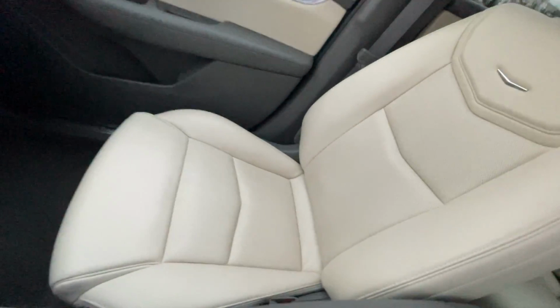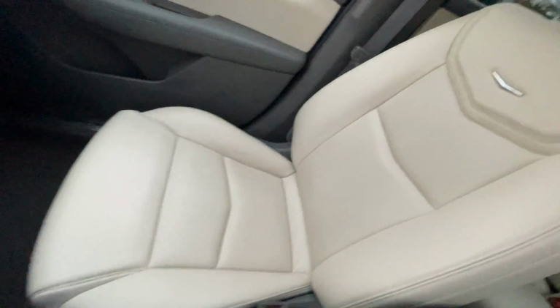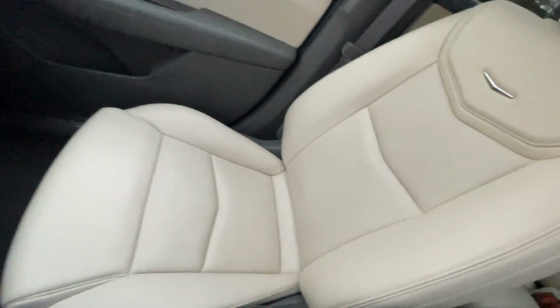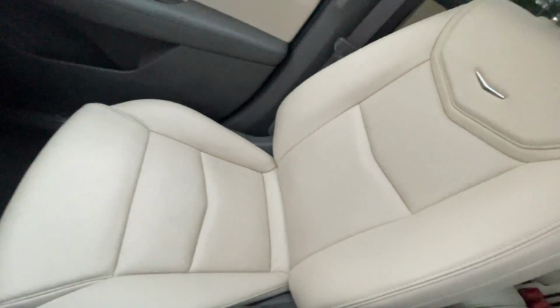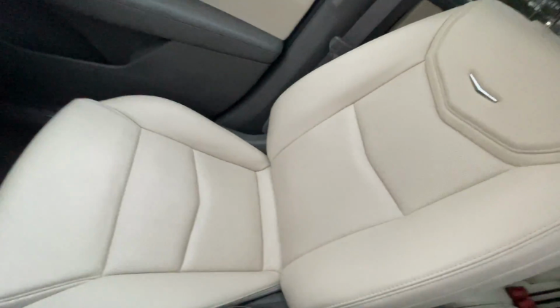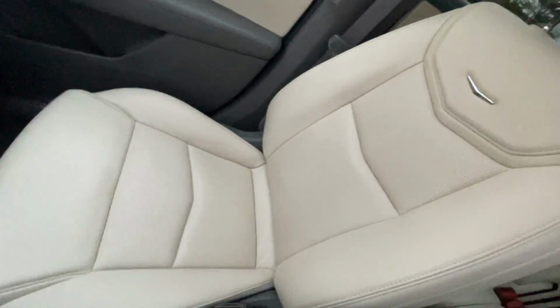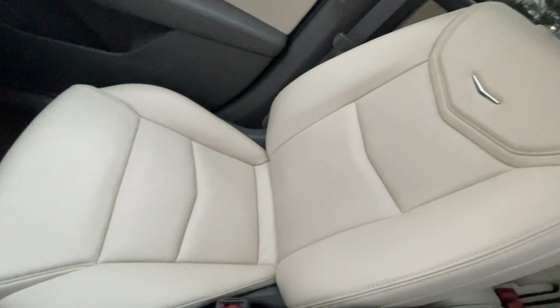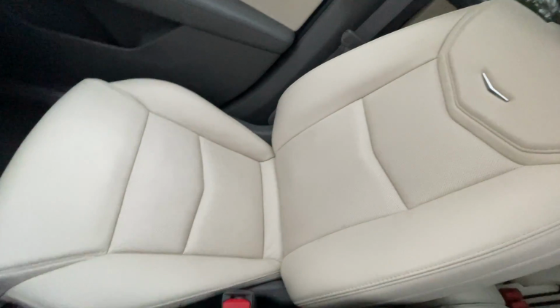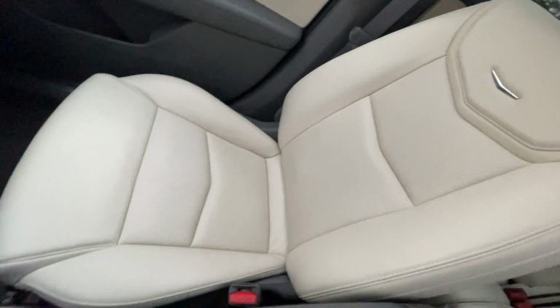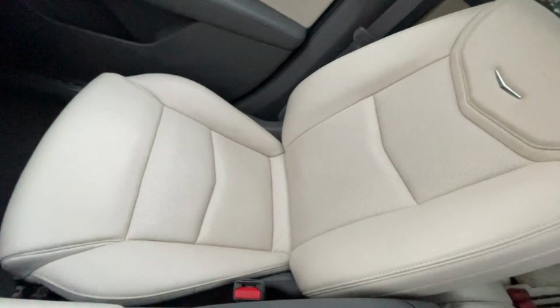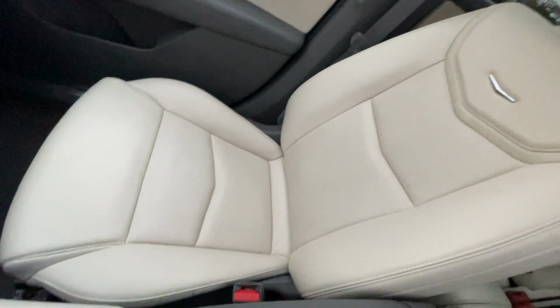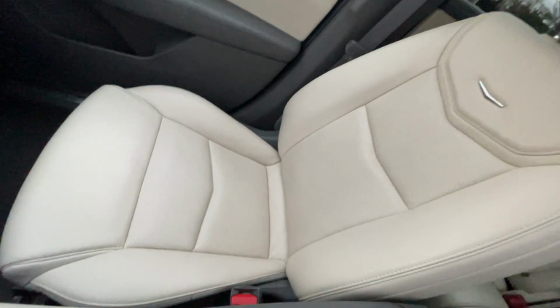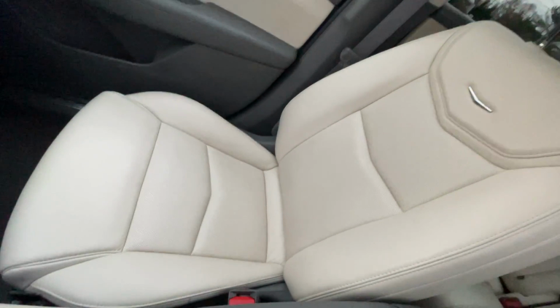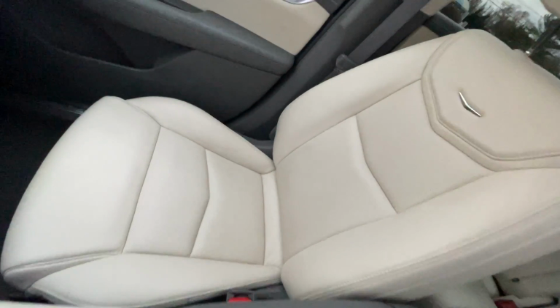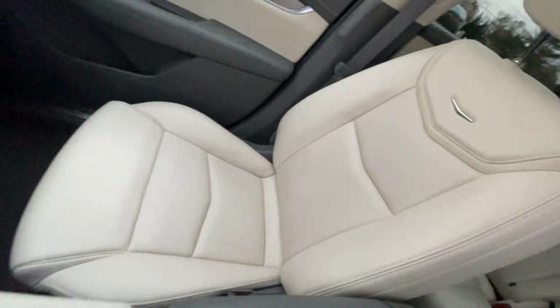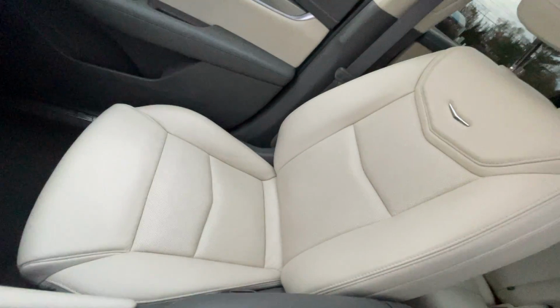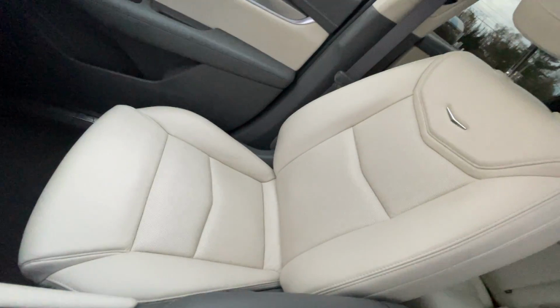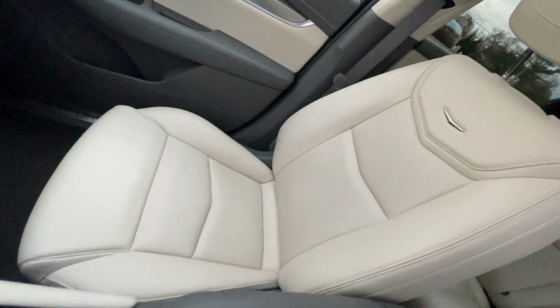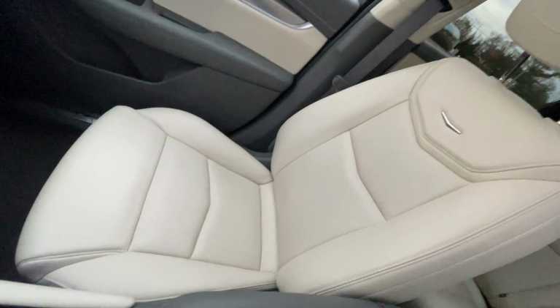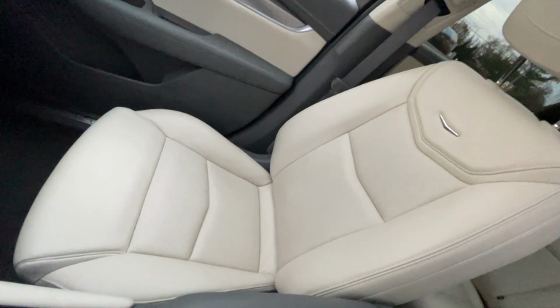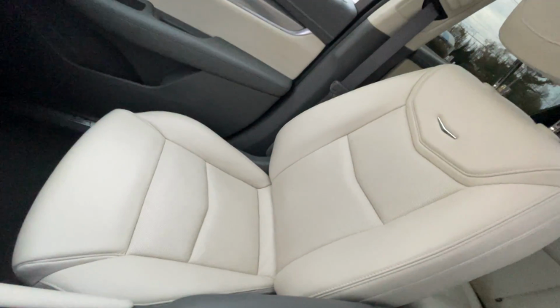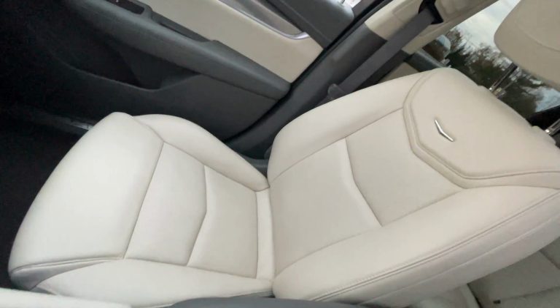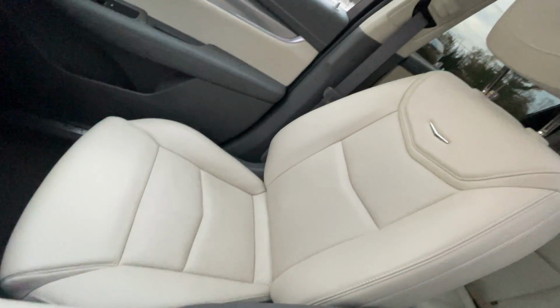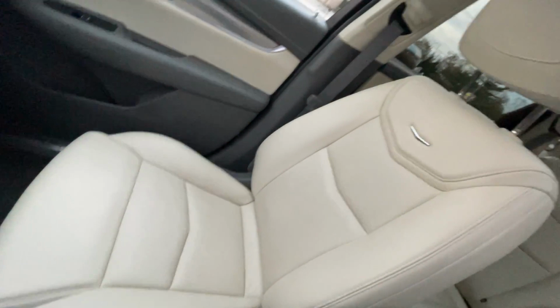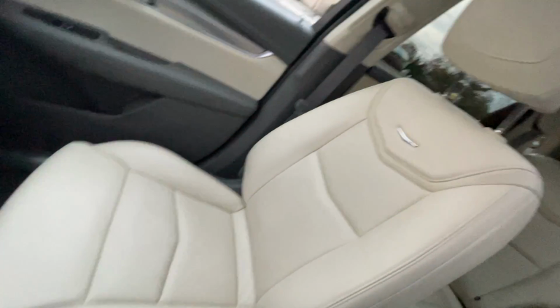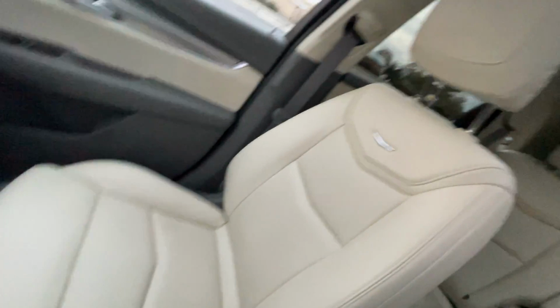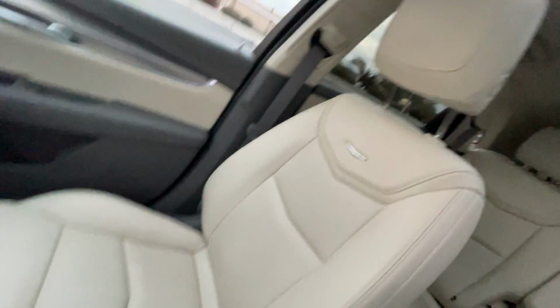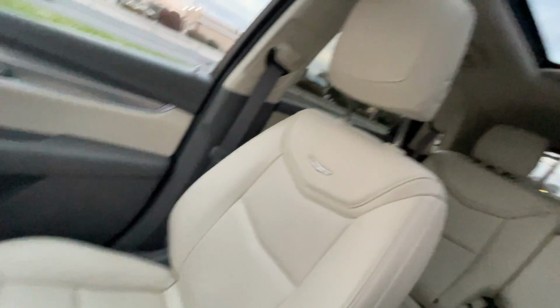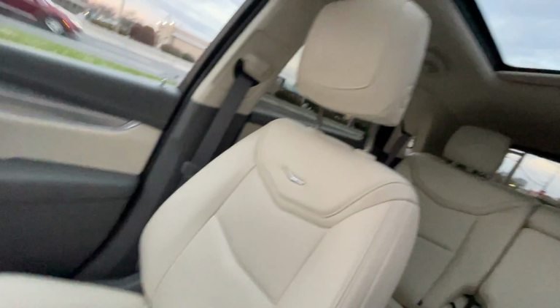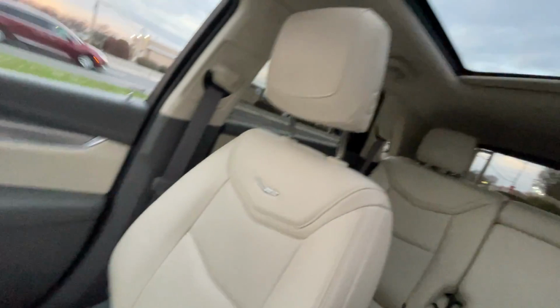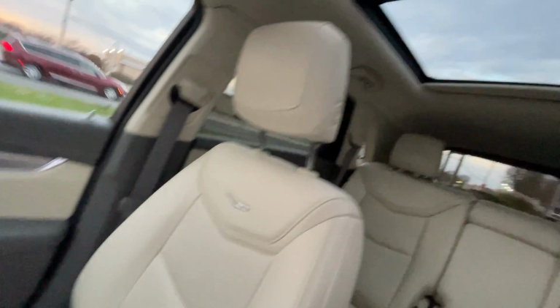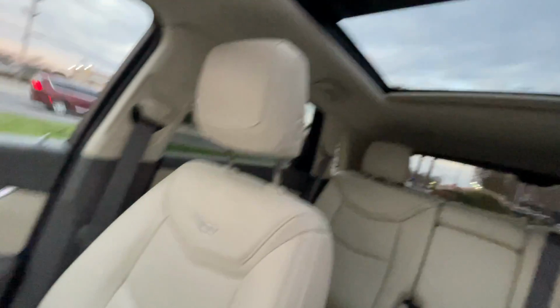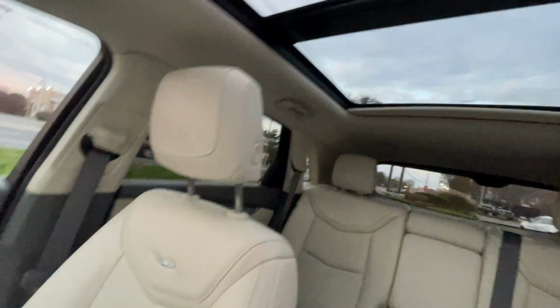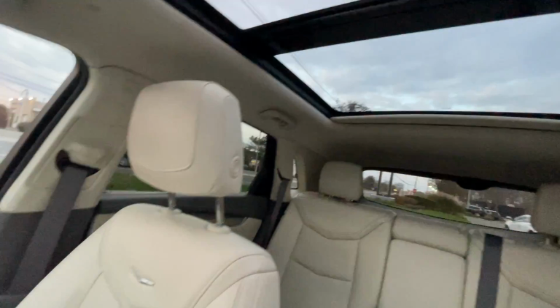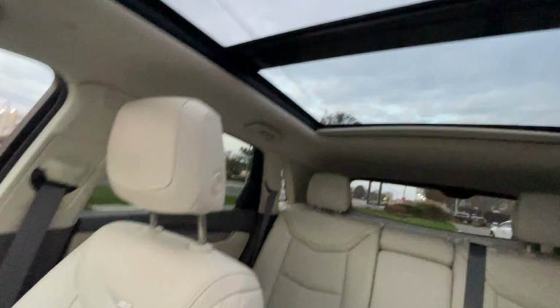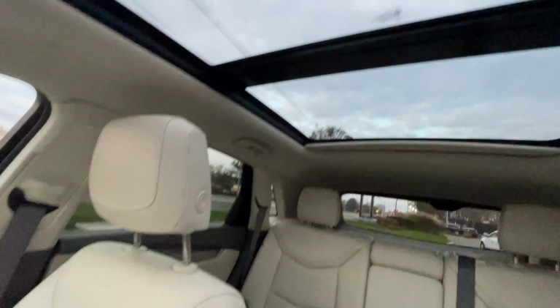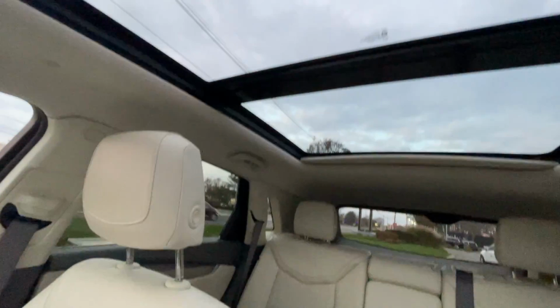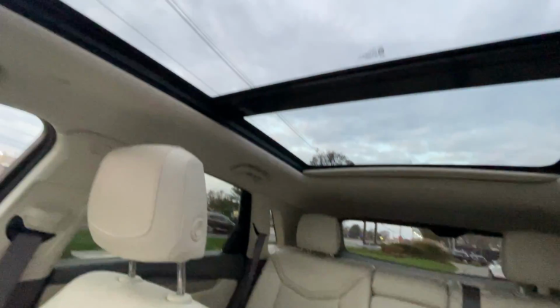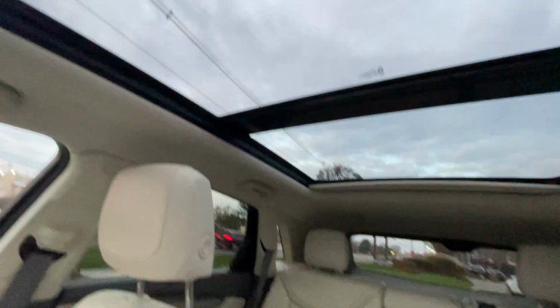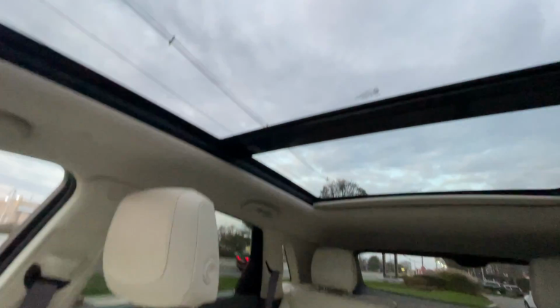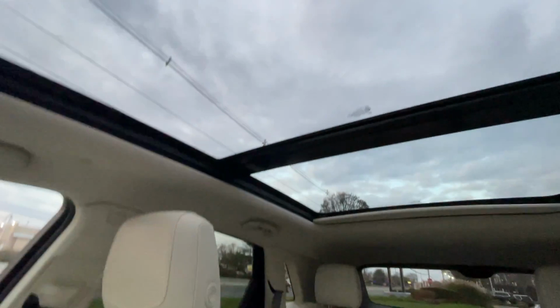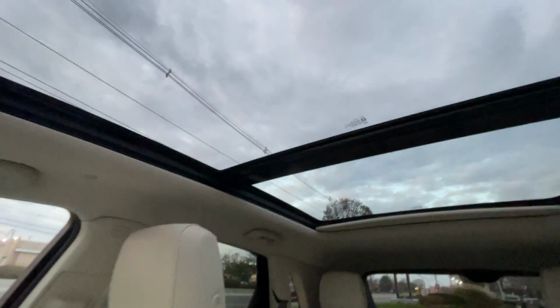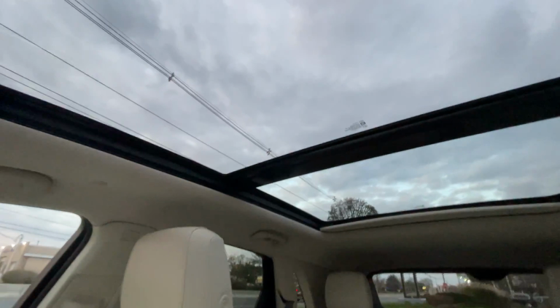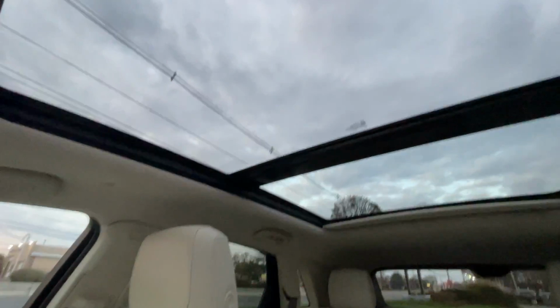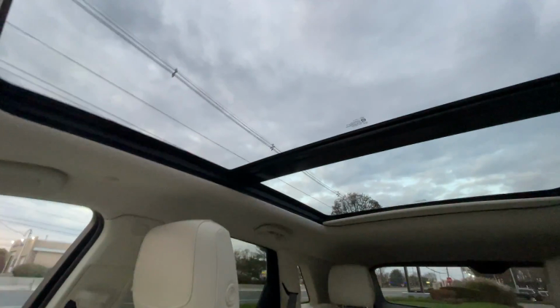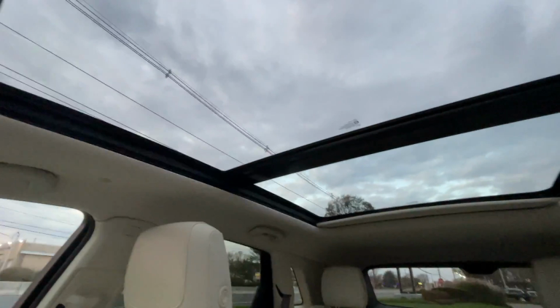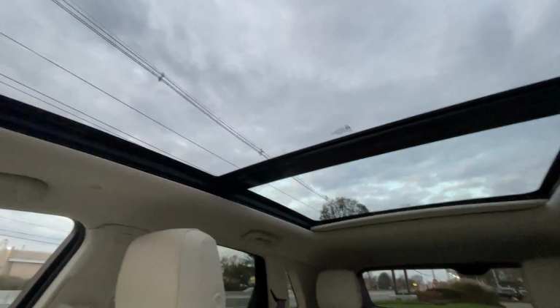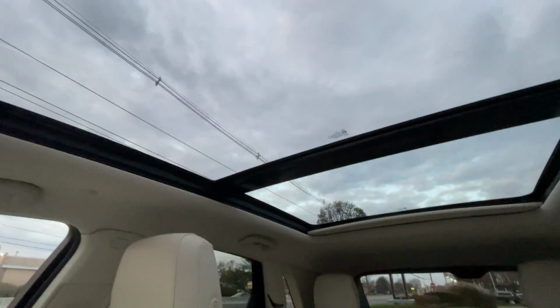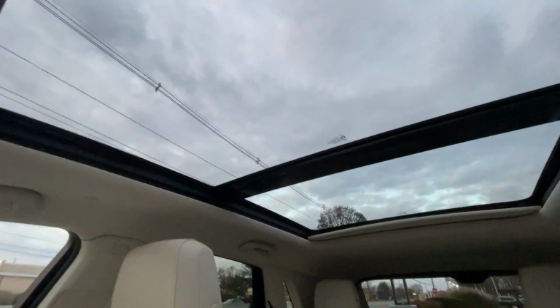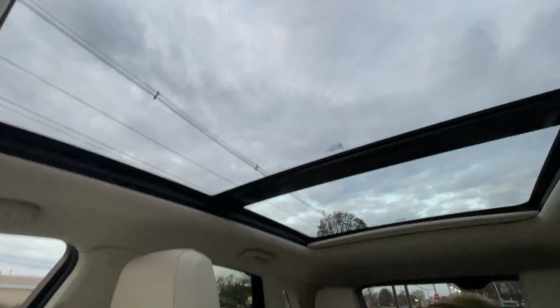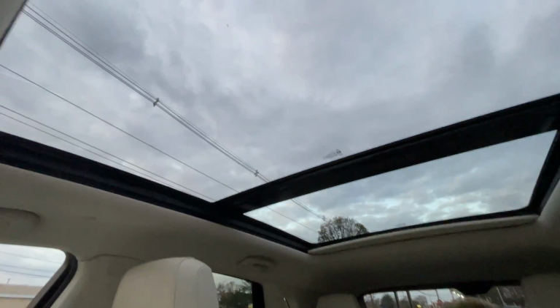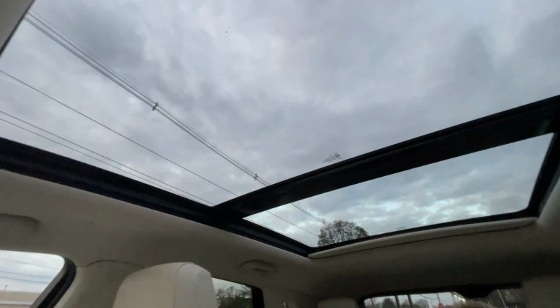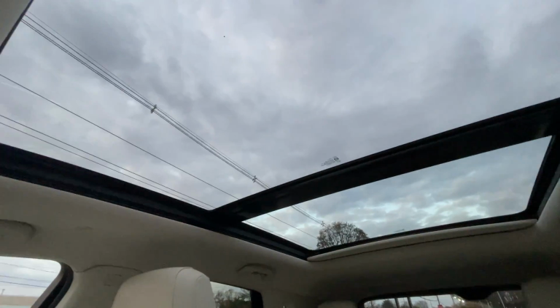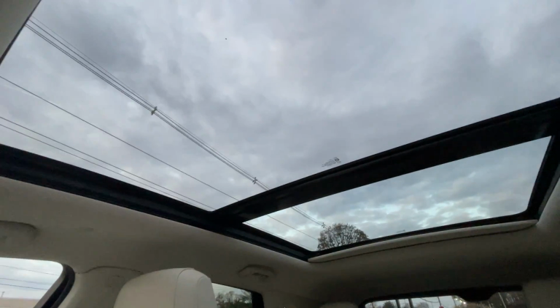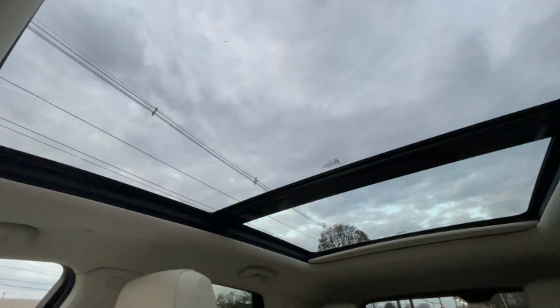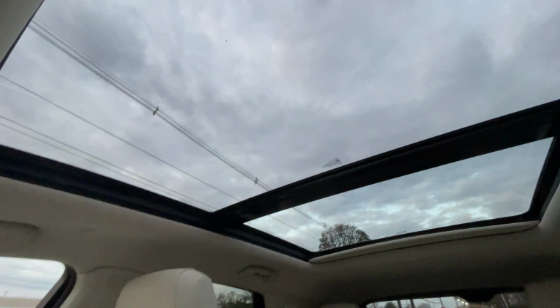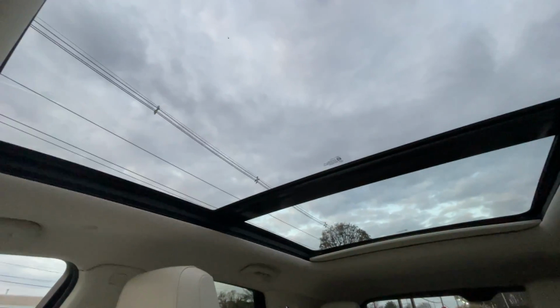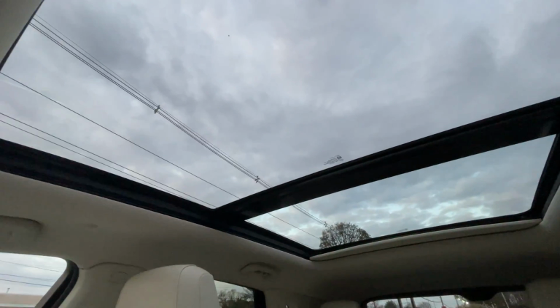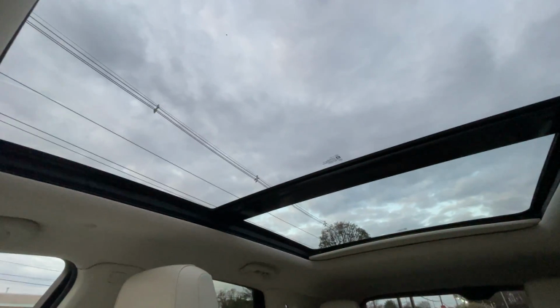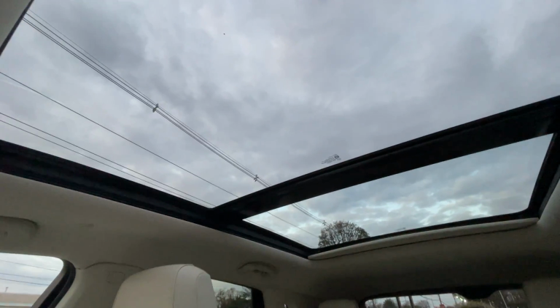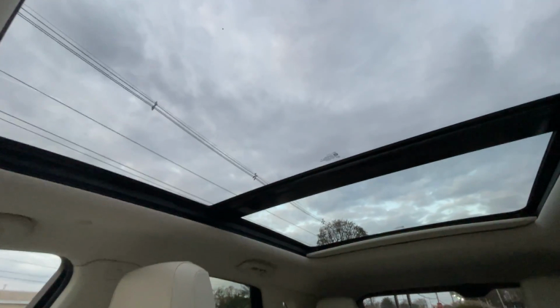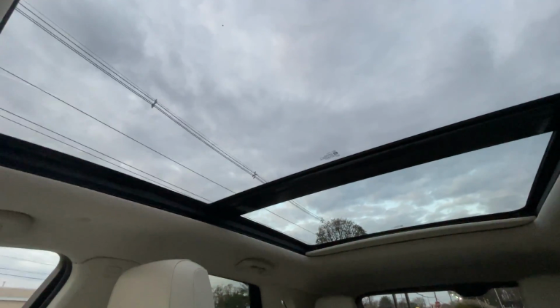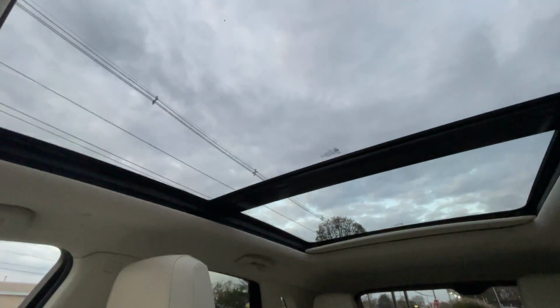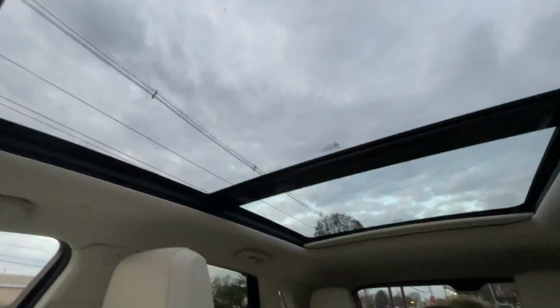Here's another look at the seat — this is the passenger seat. And this car is outfitted with the UltraView panoramic sunroof.